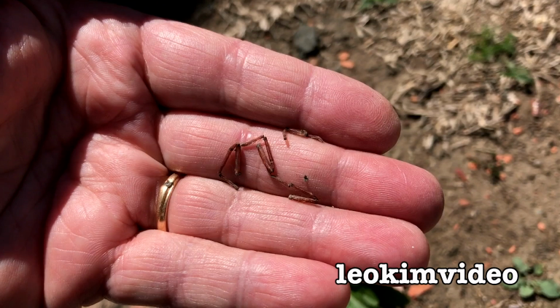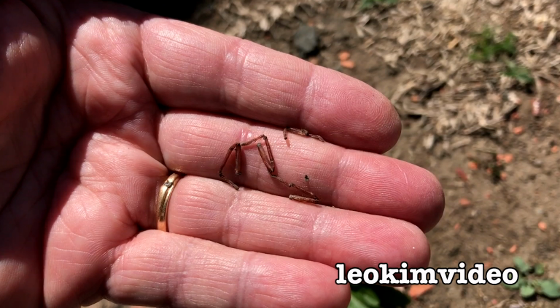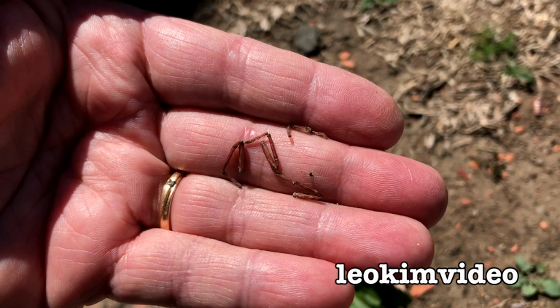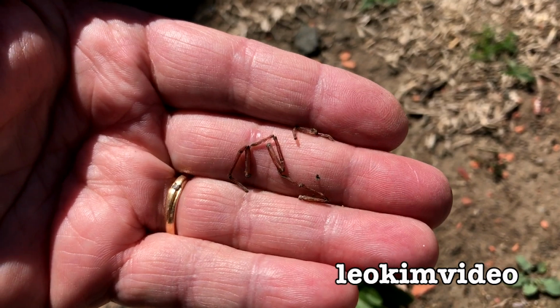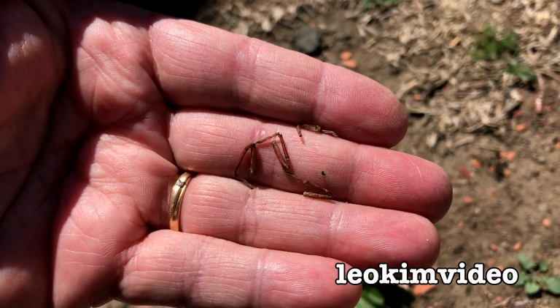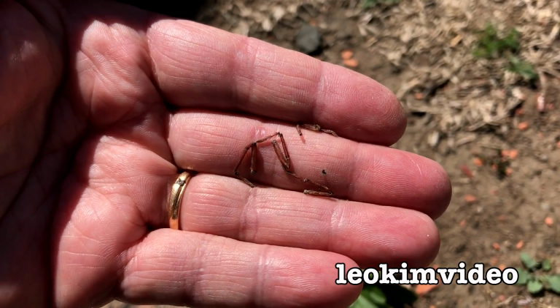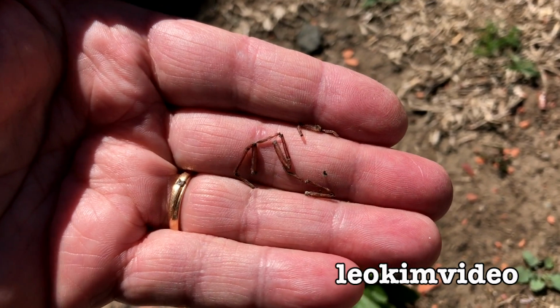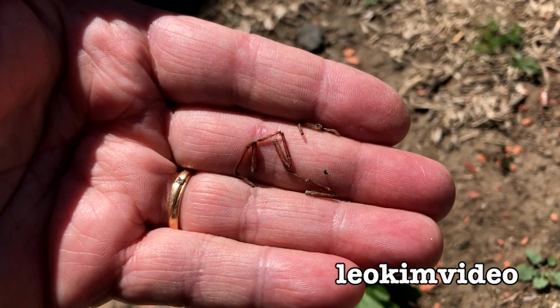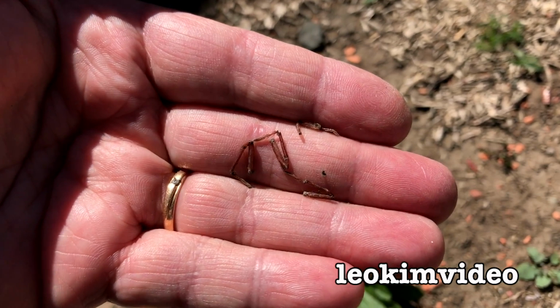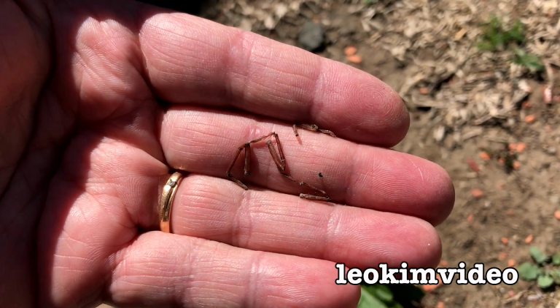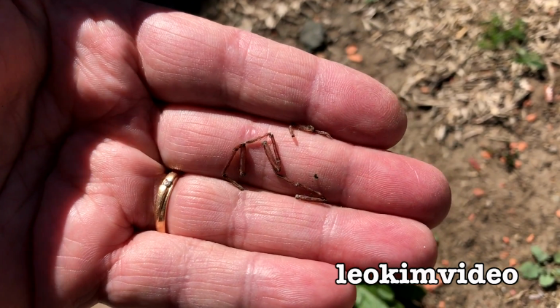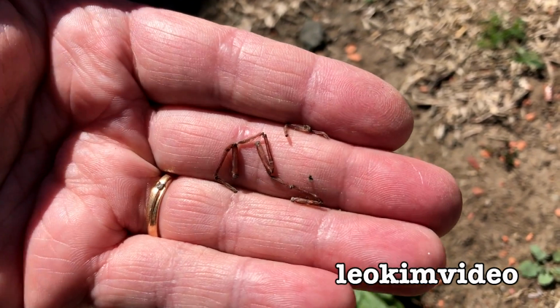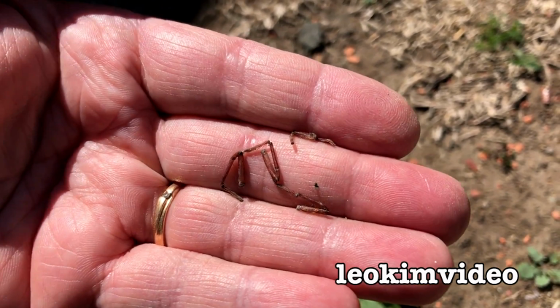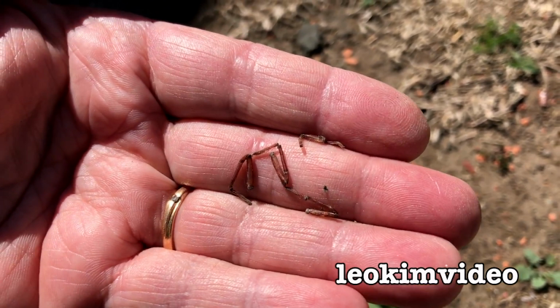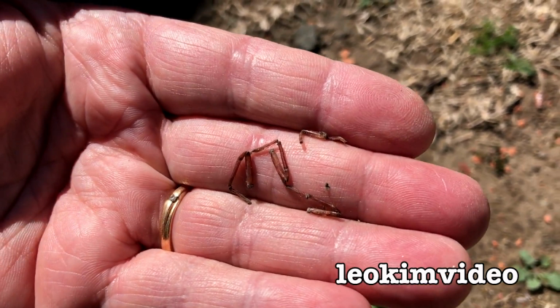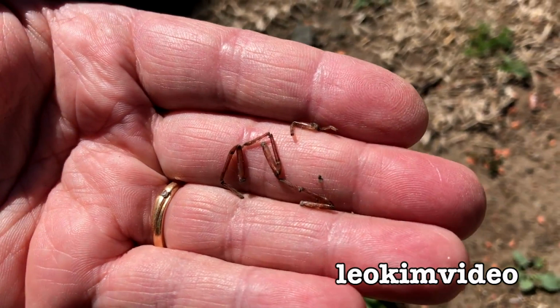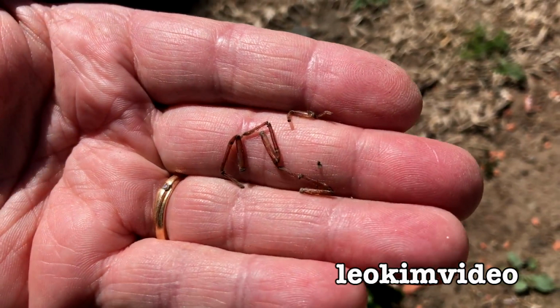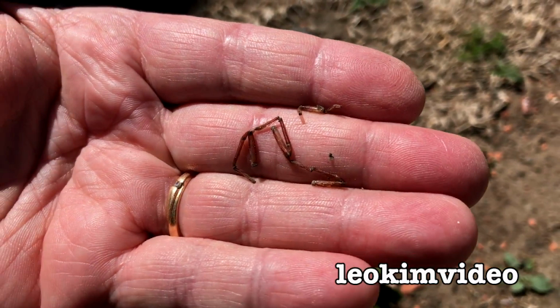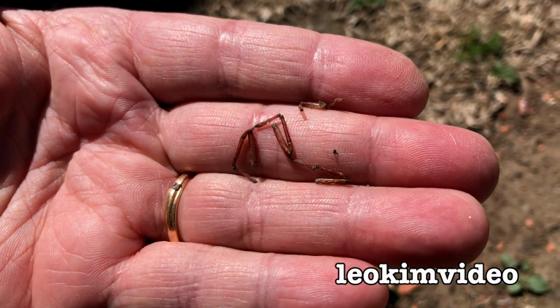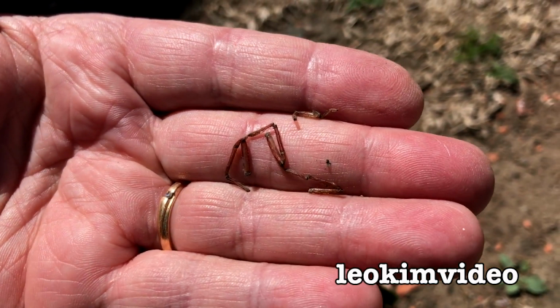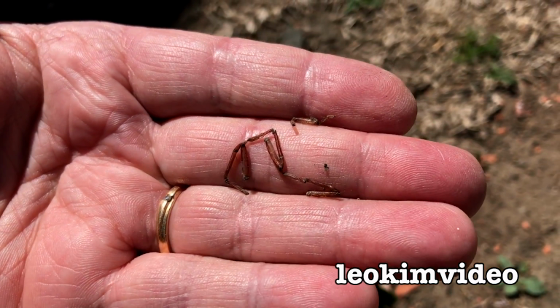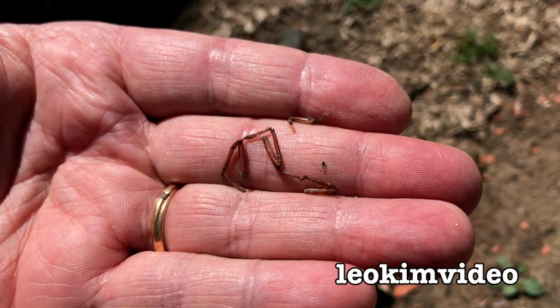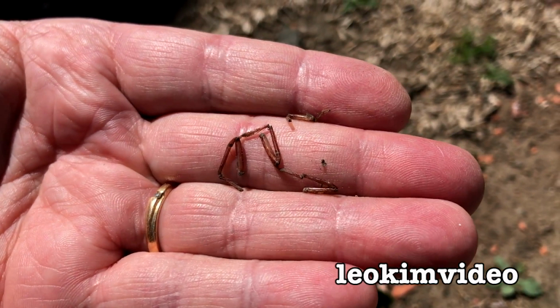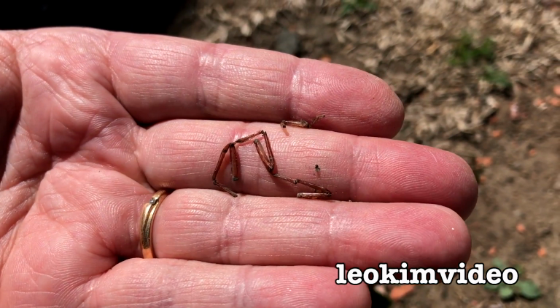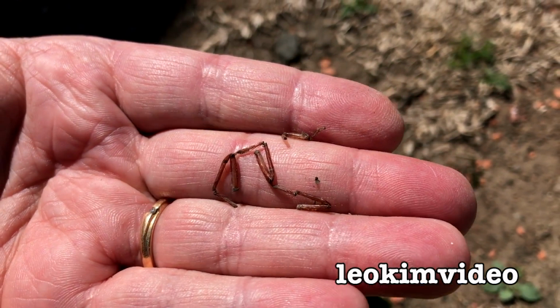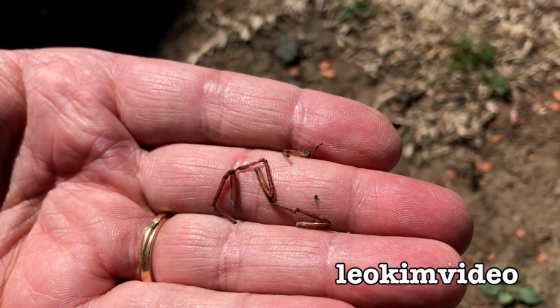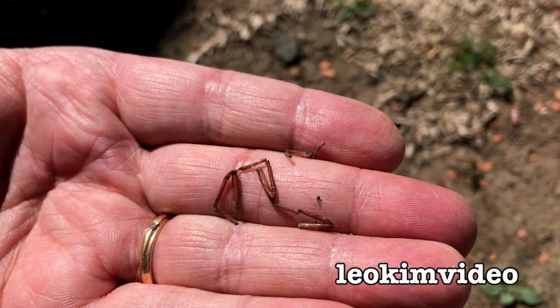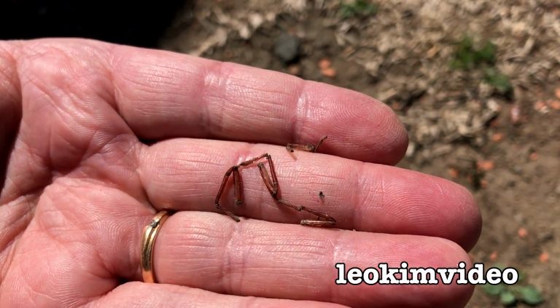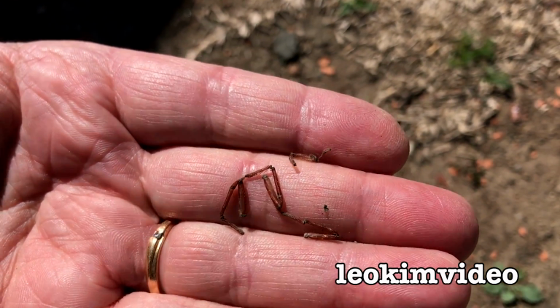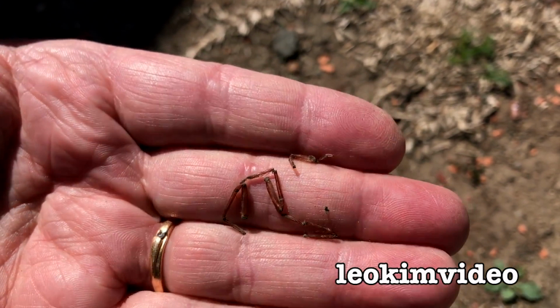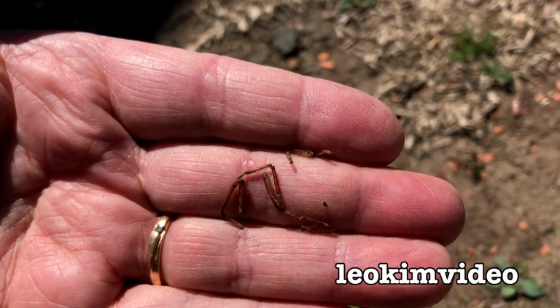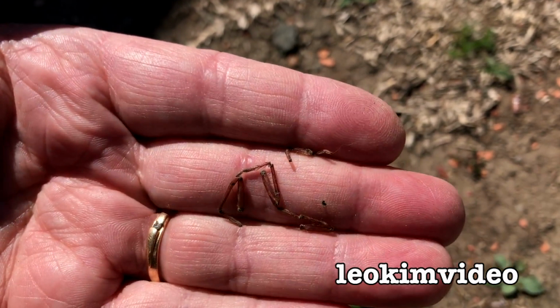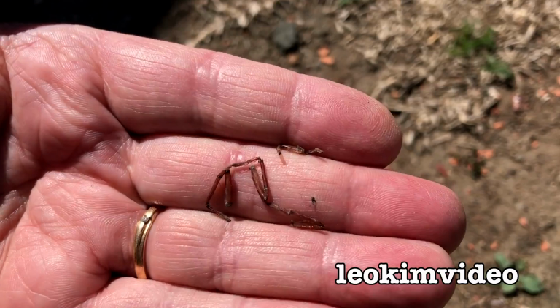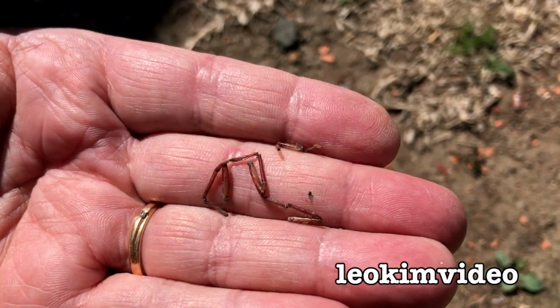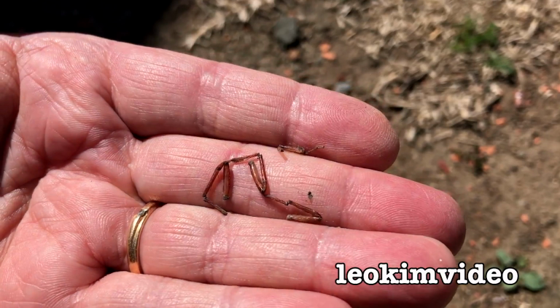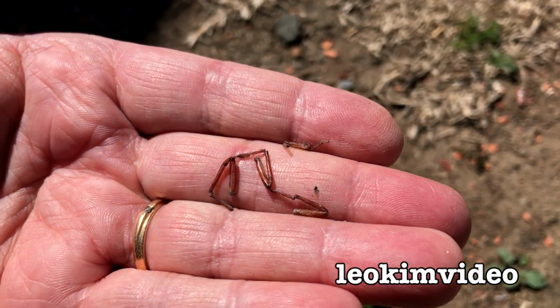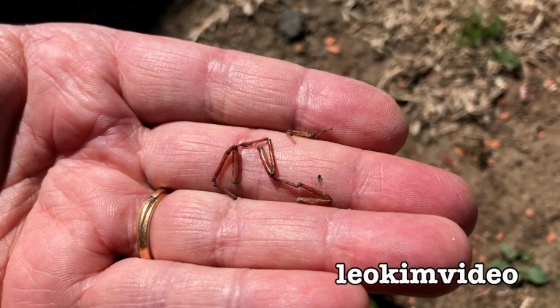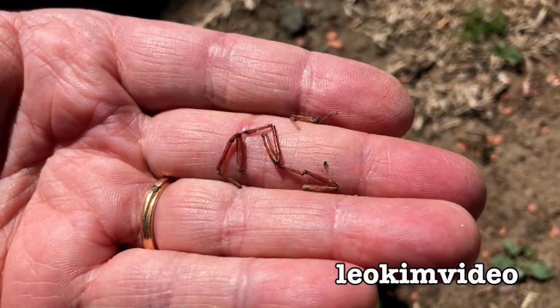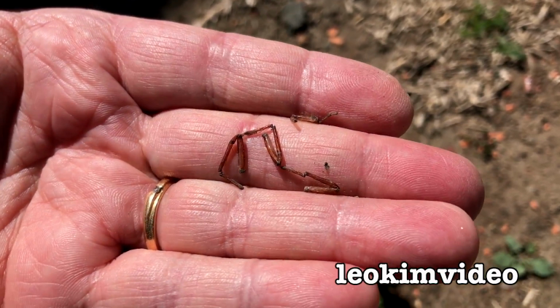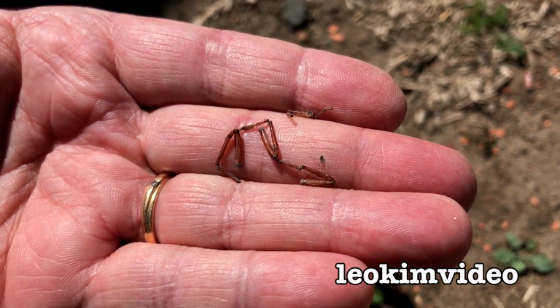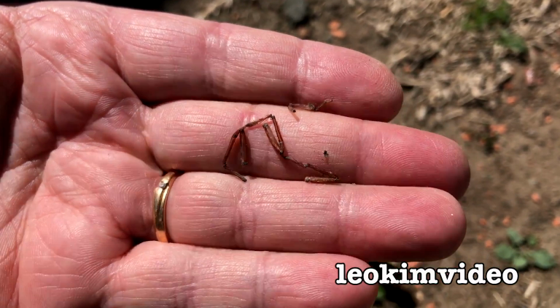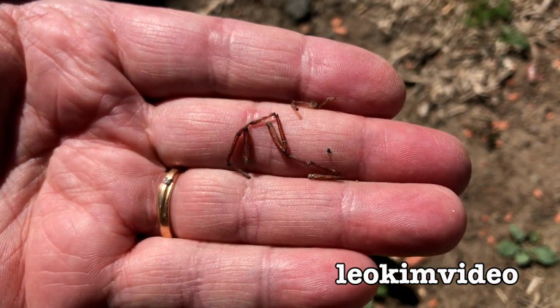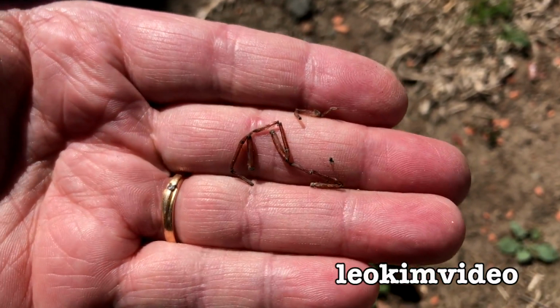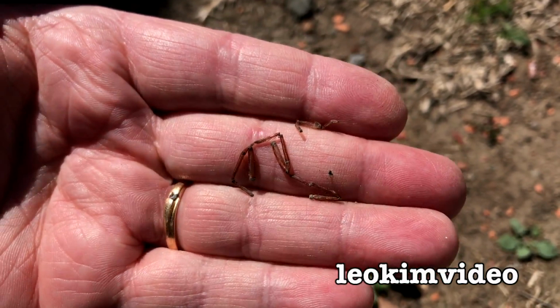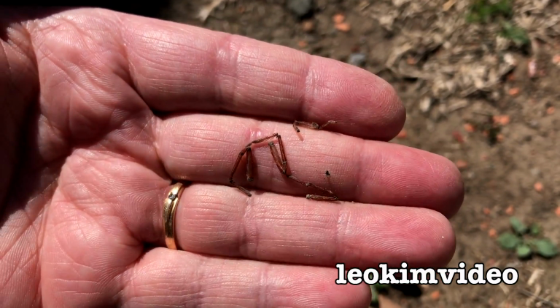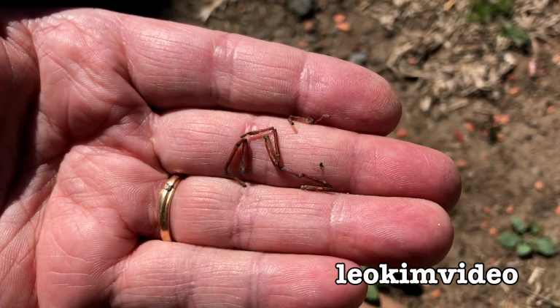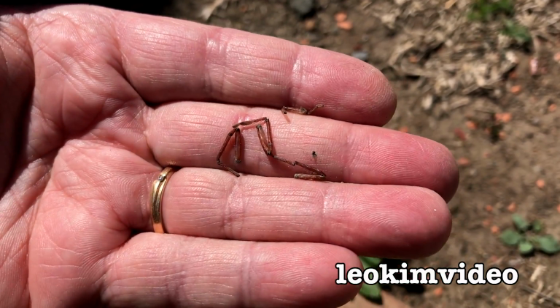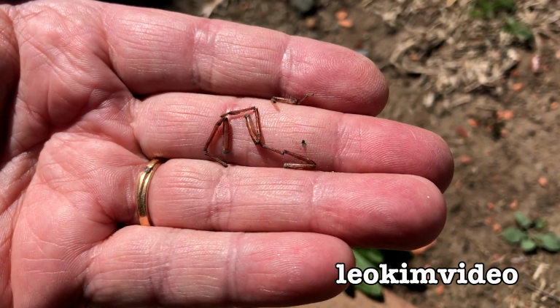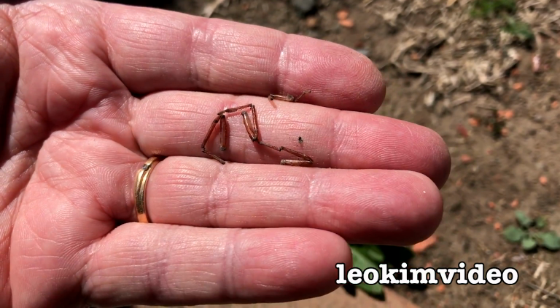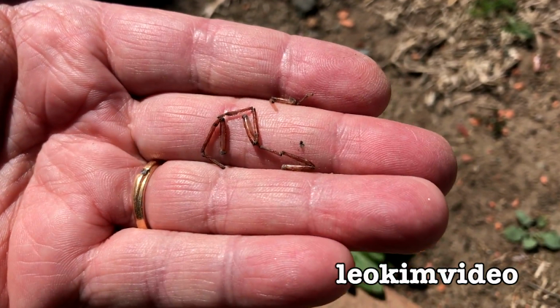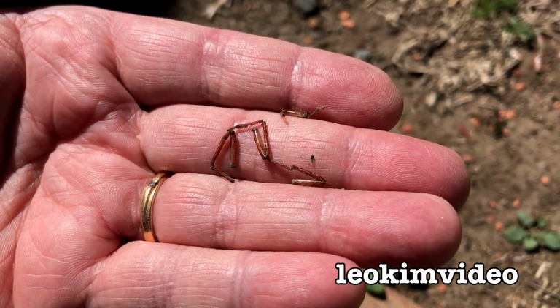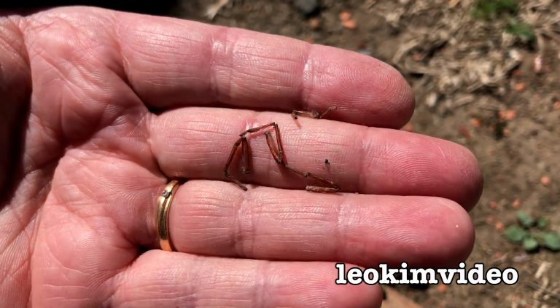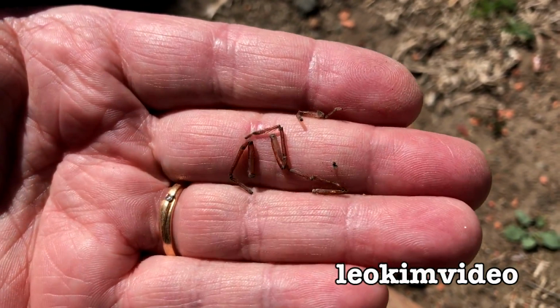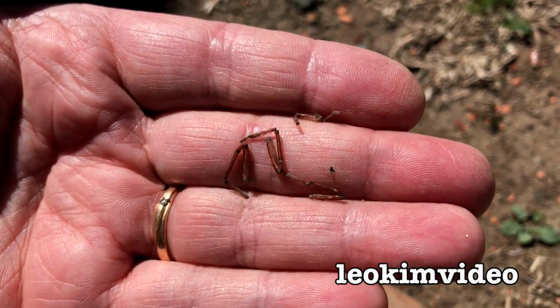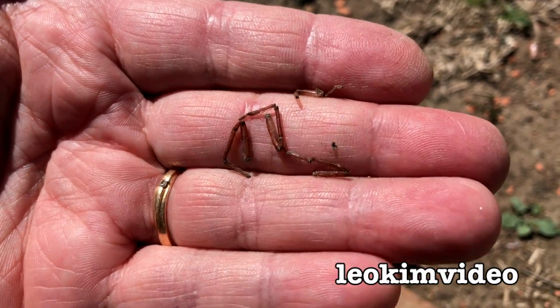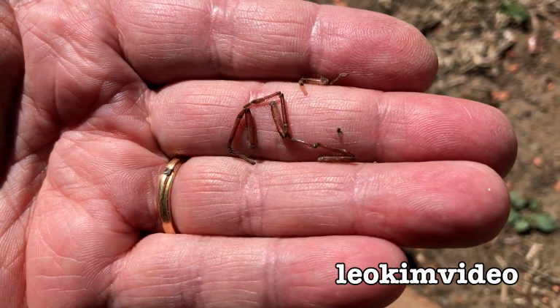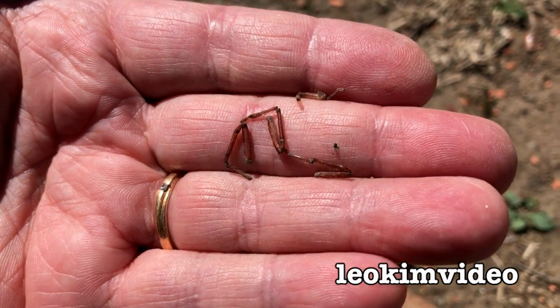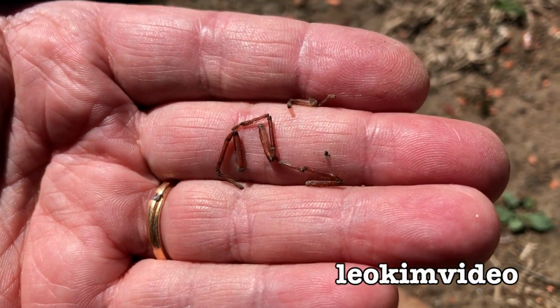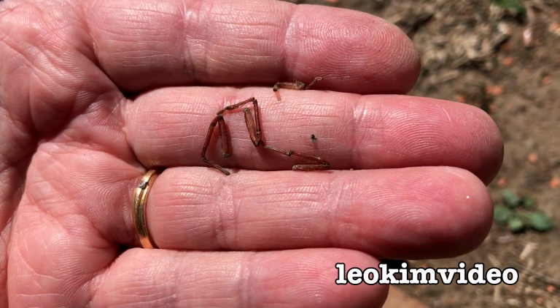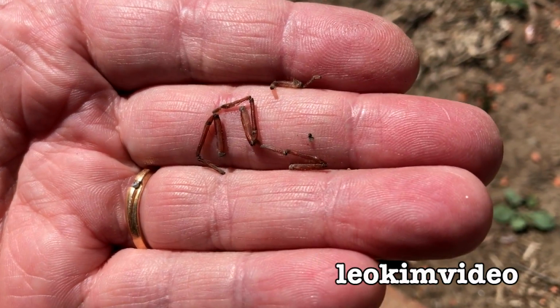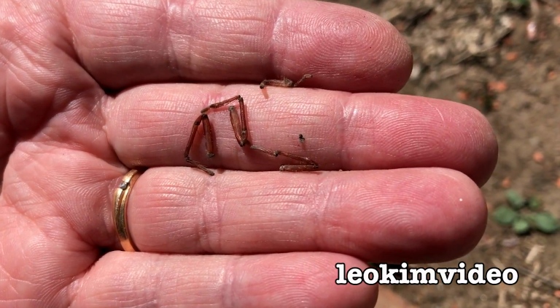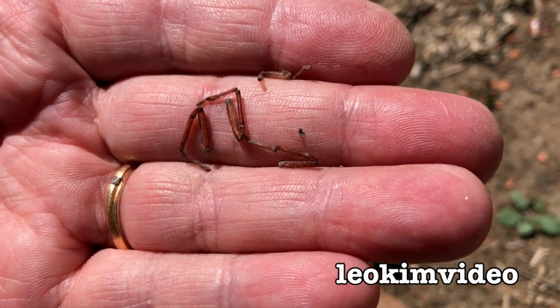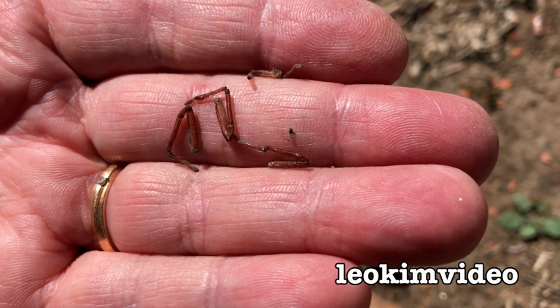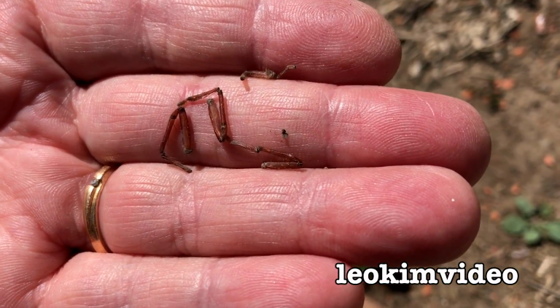I know you're going to say: but Leo, those wonderful huntsman spider legs — what are you going to do with those? Well, they can also feed the critters in the garden, and I've got an example of those going on right here.